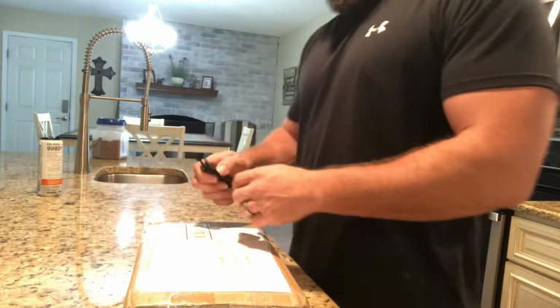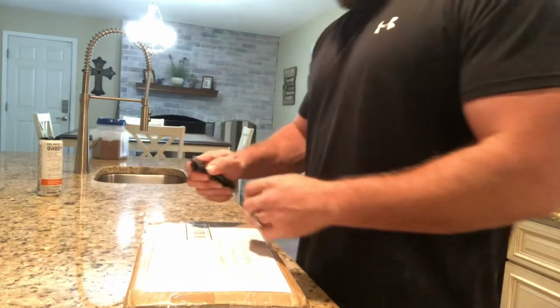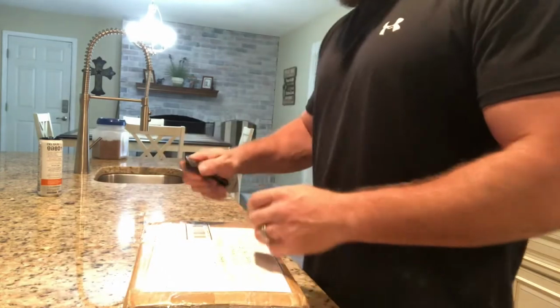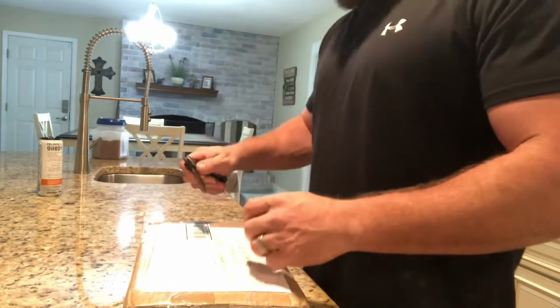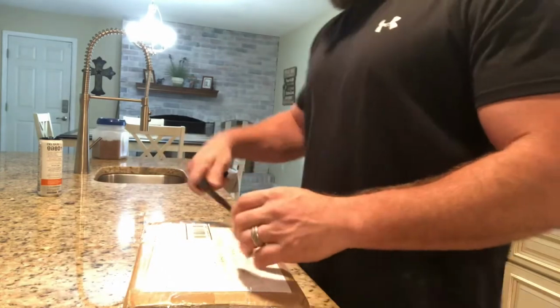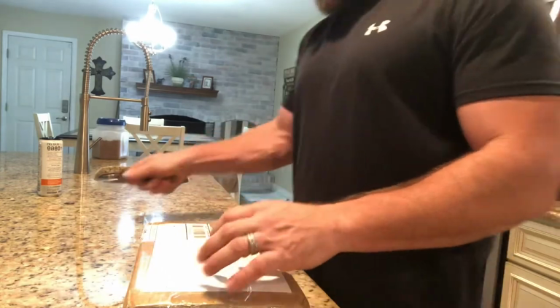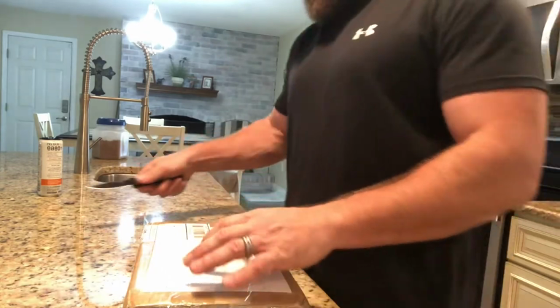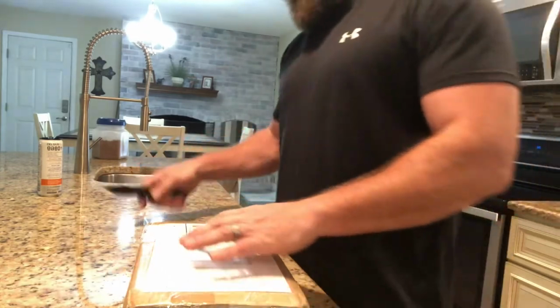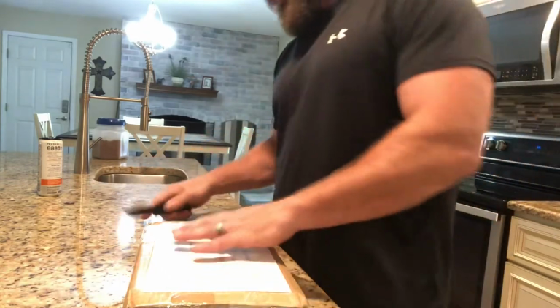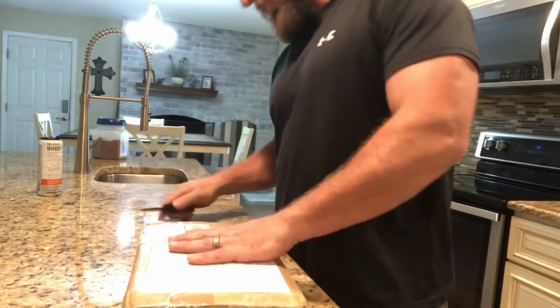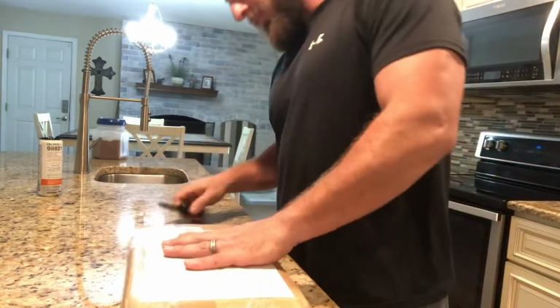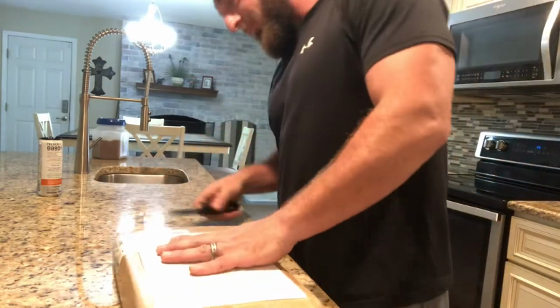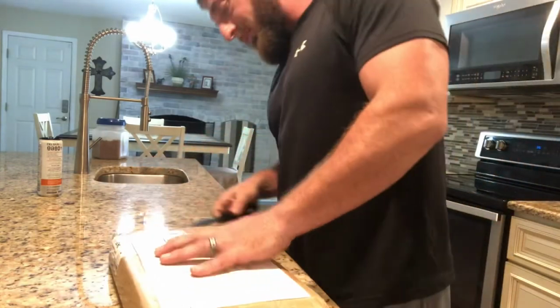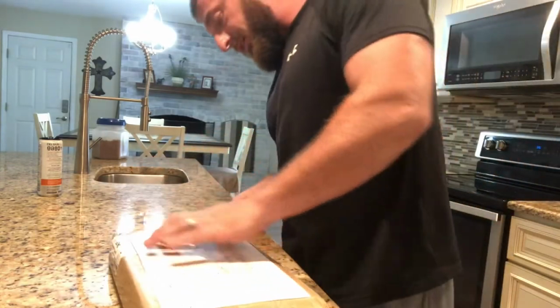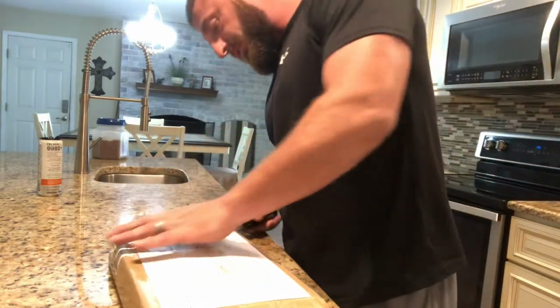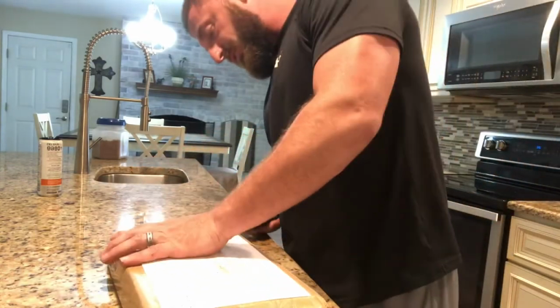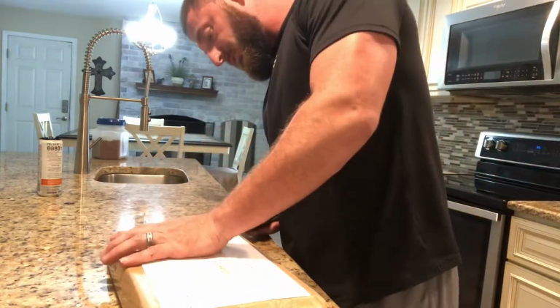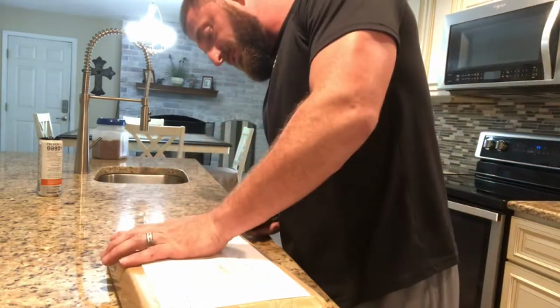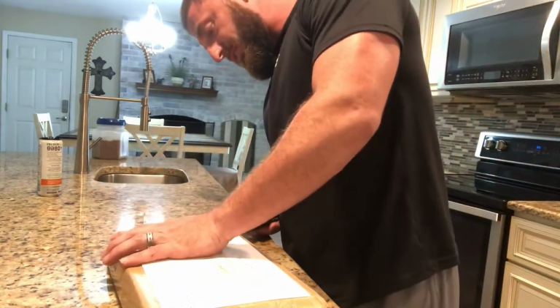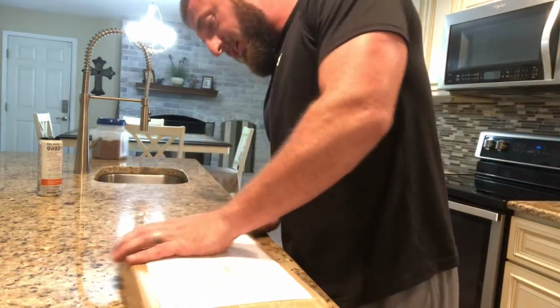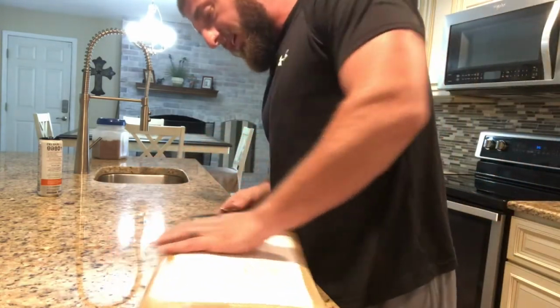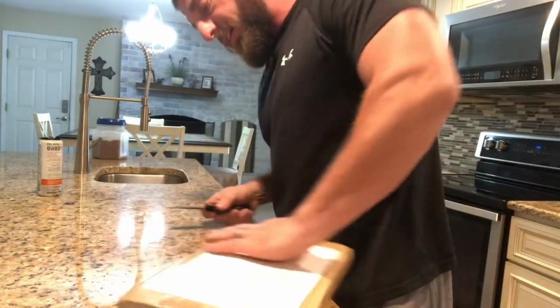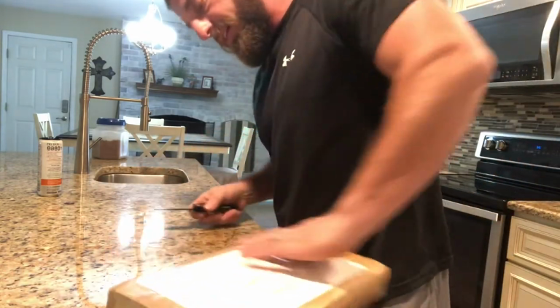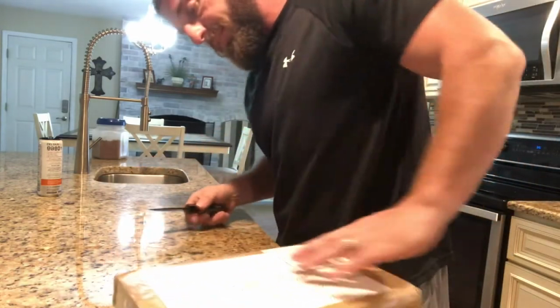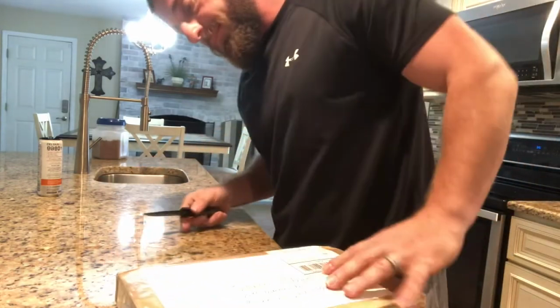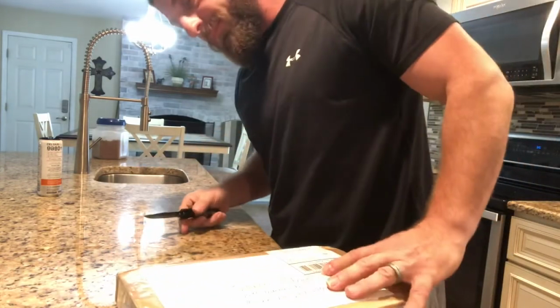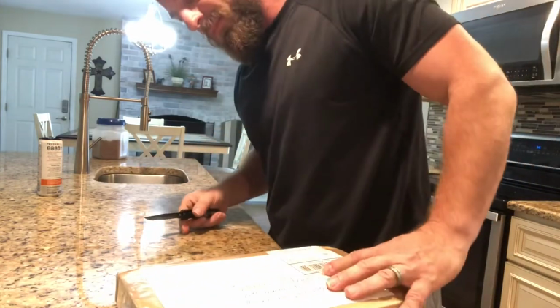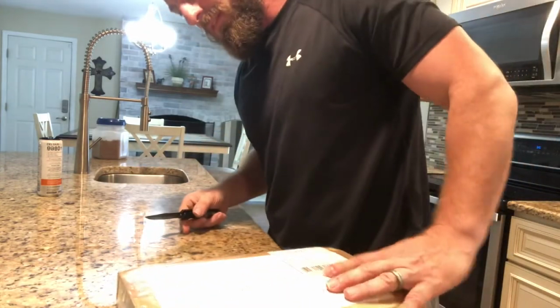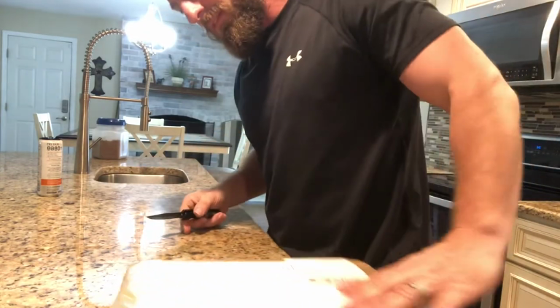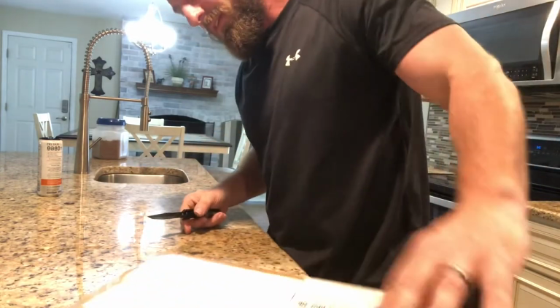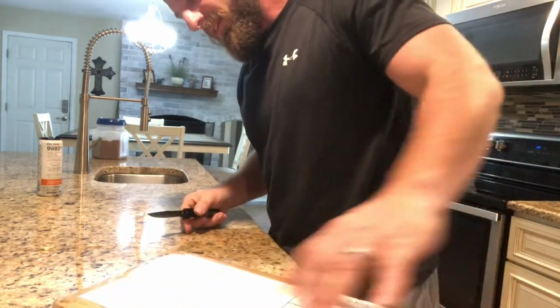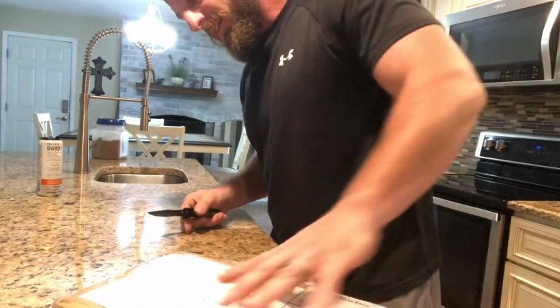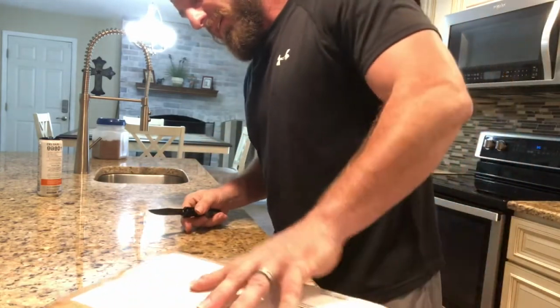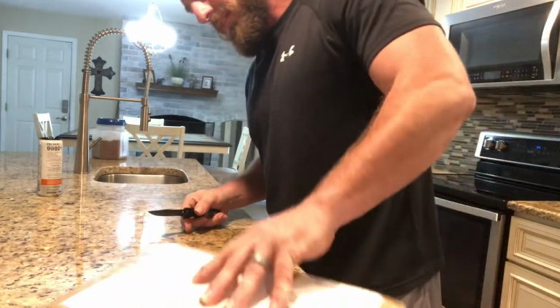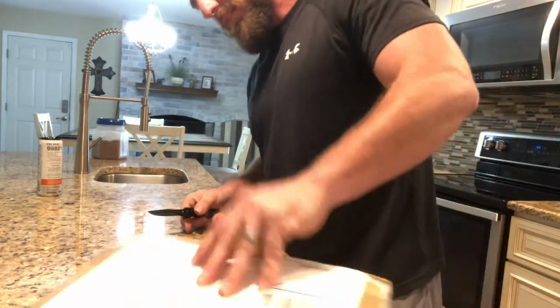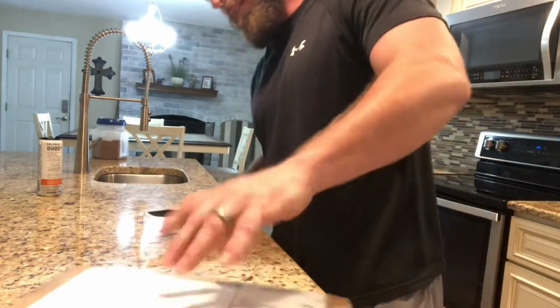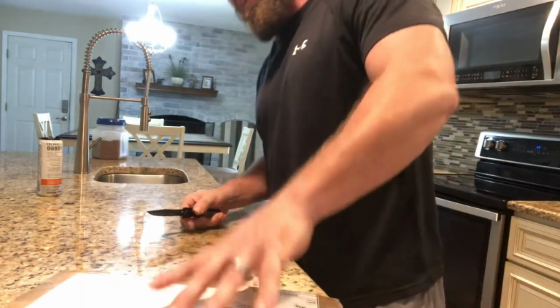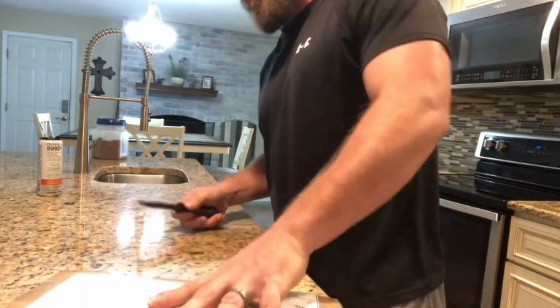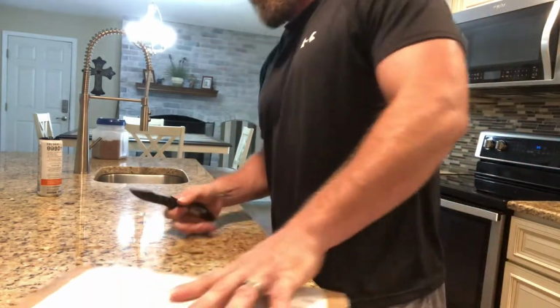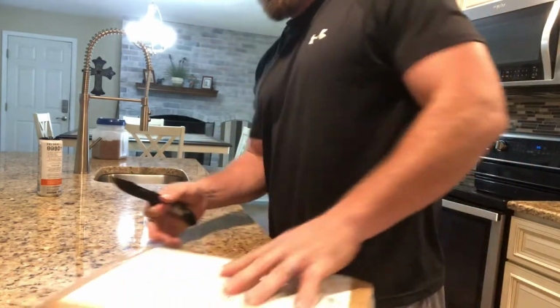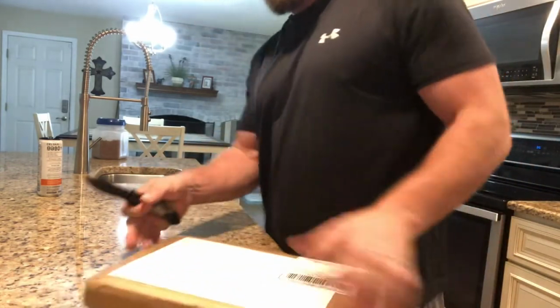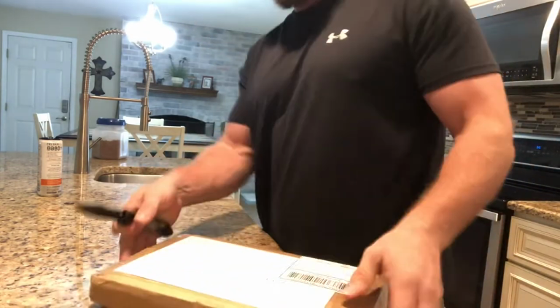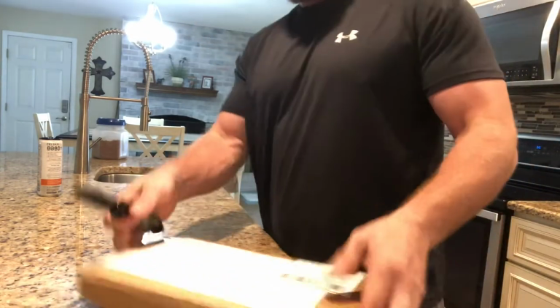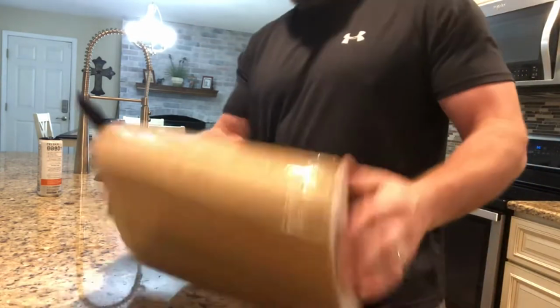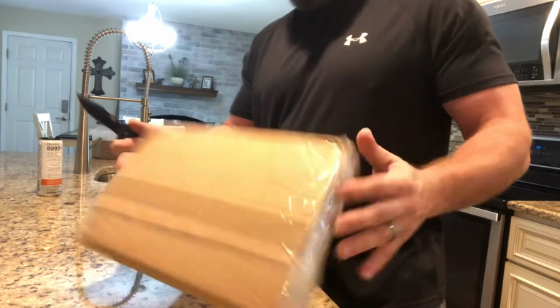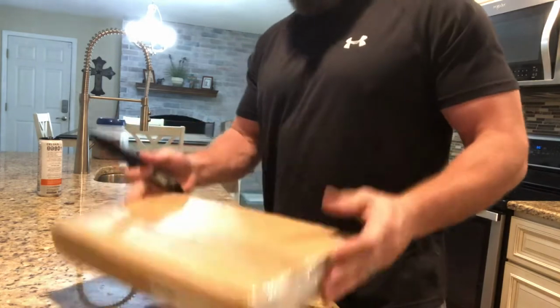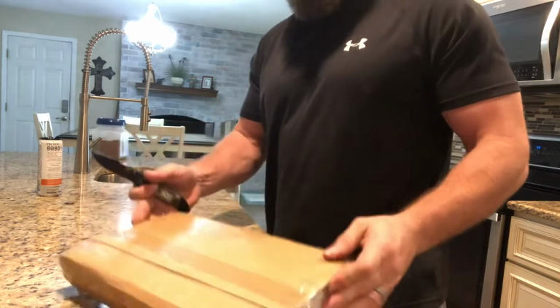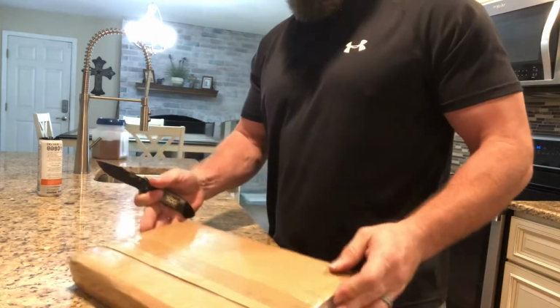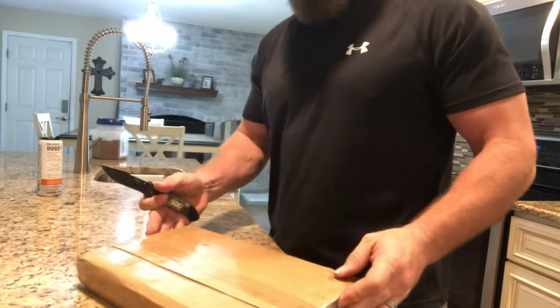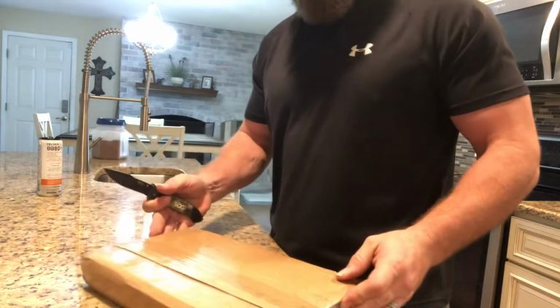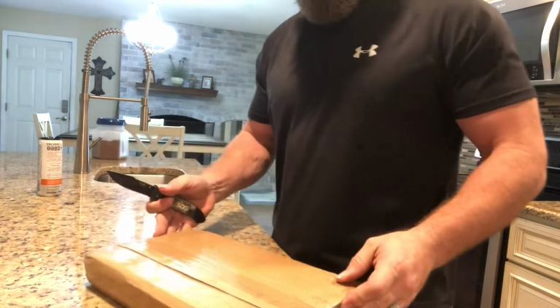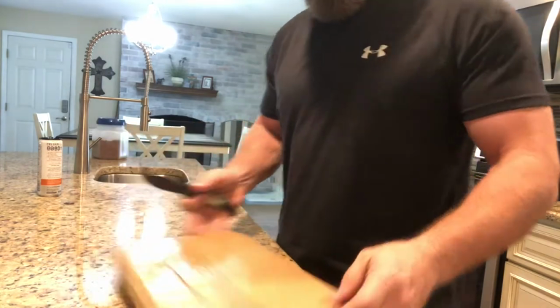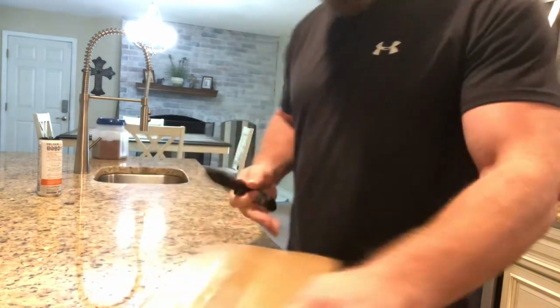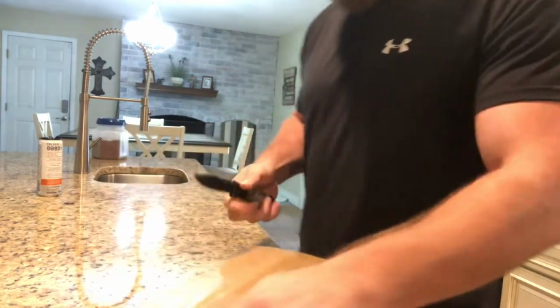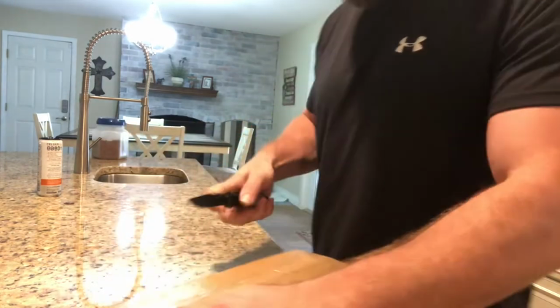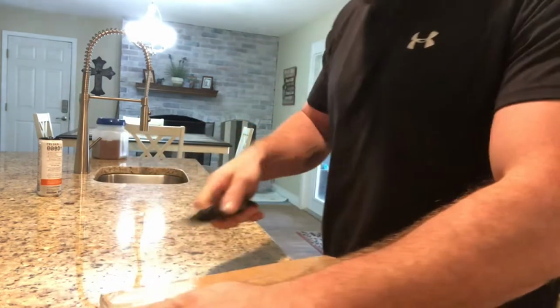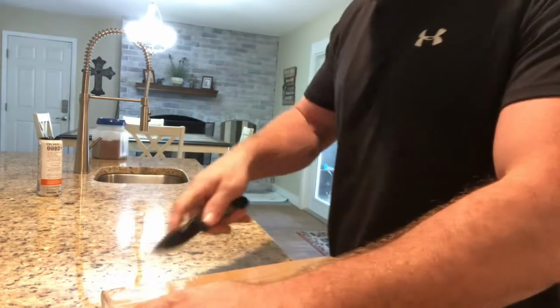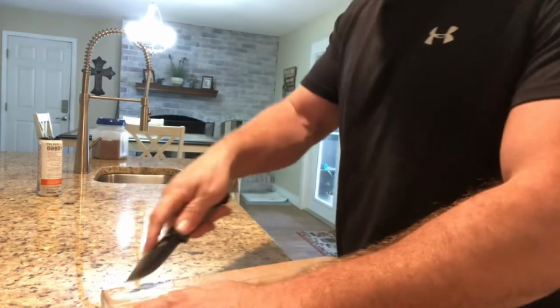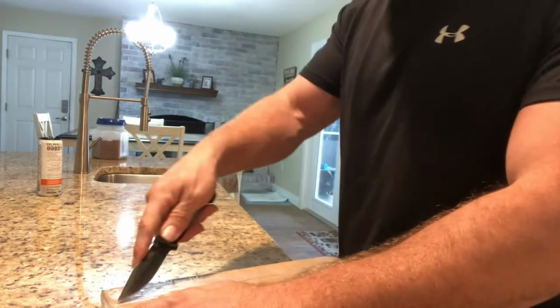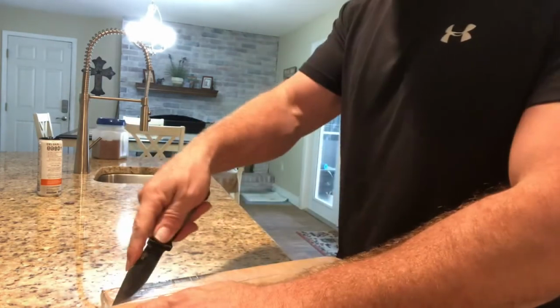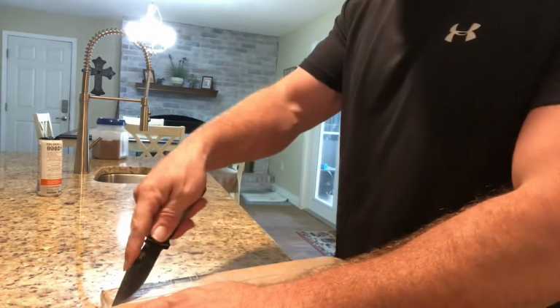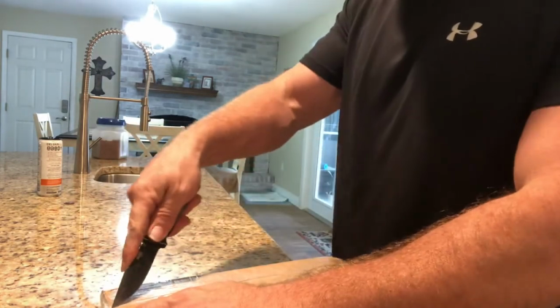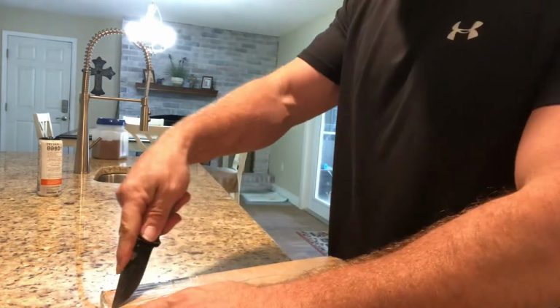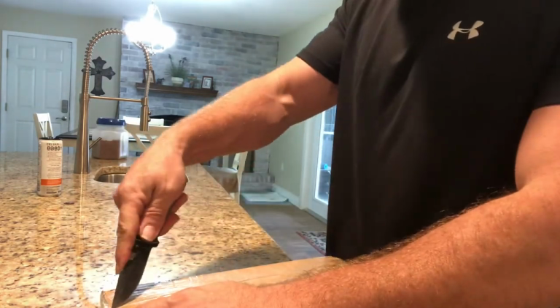Just got this in the mail today. Looking good — look how well they wrap this, like crazy.